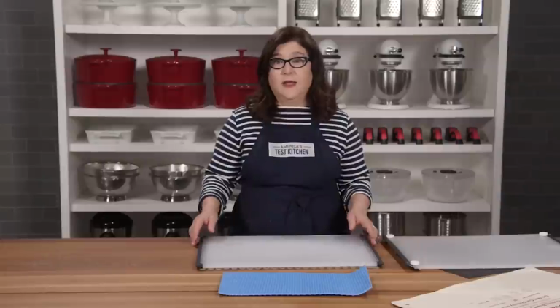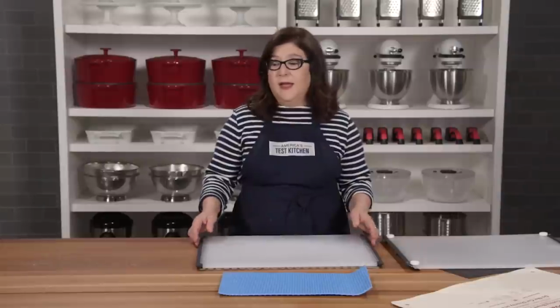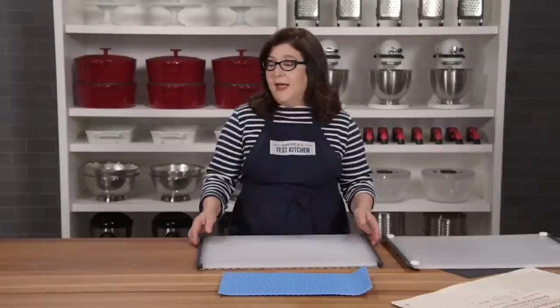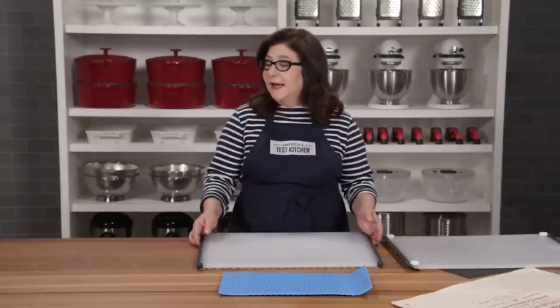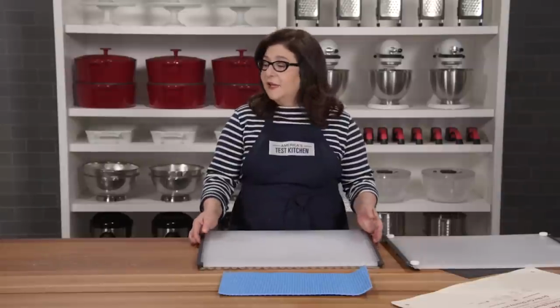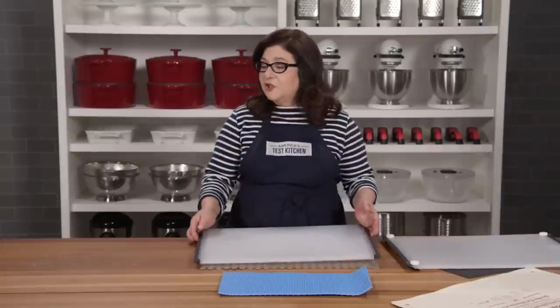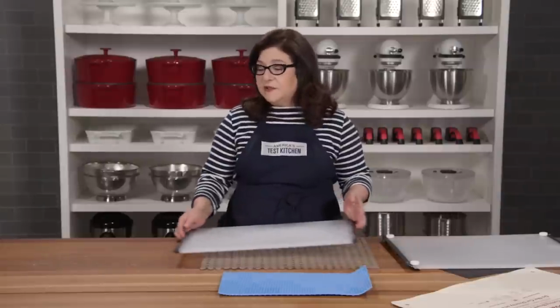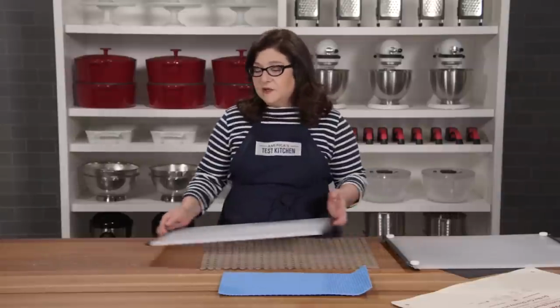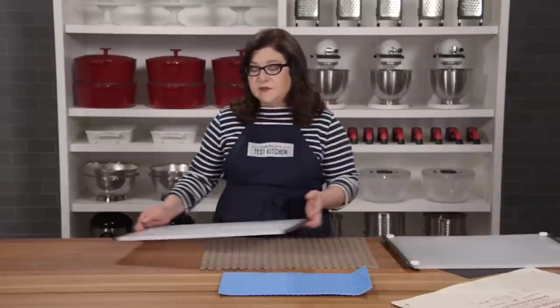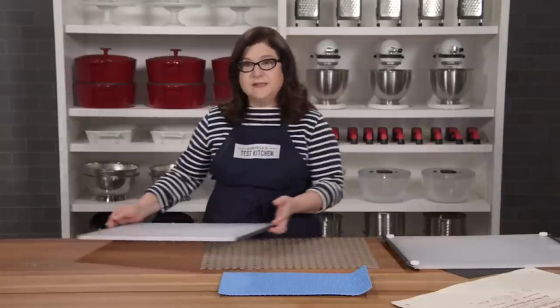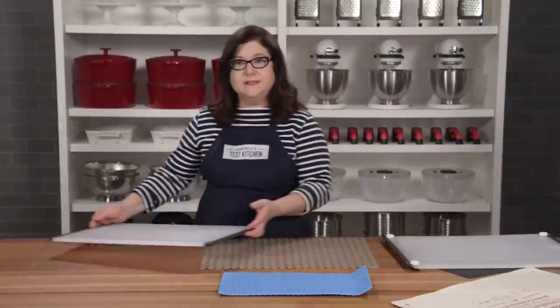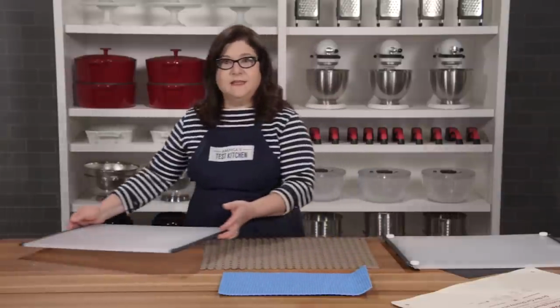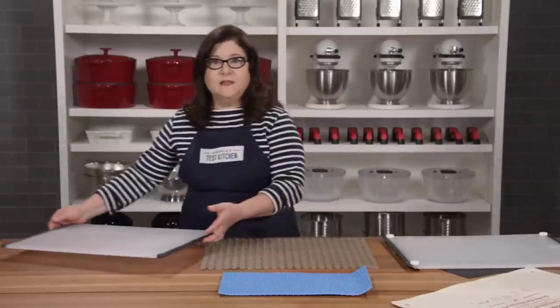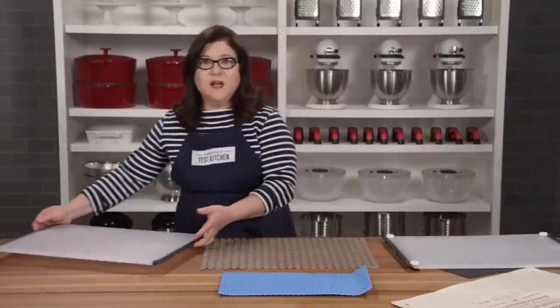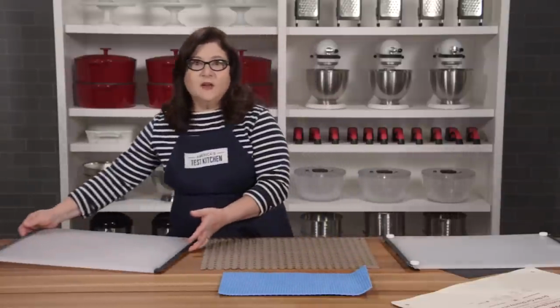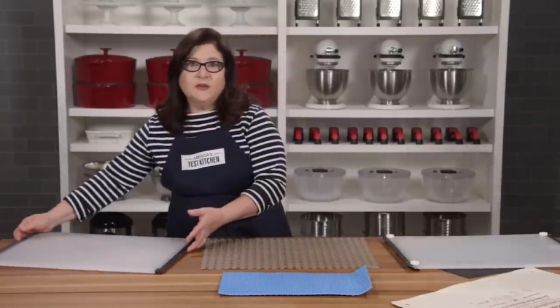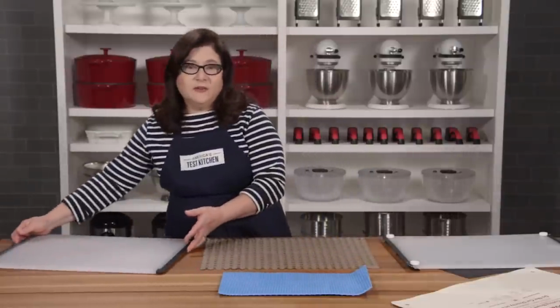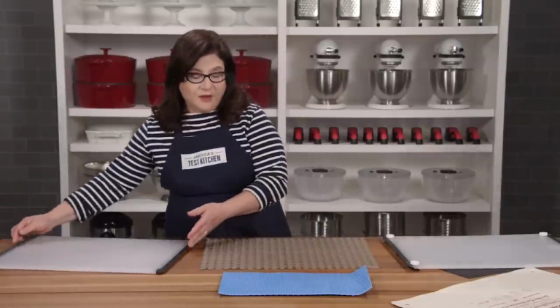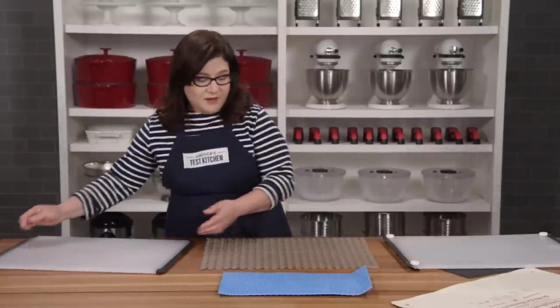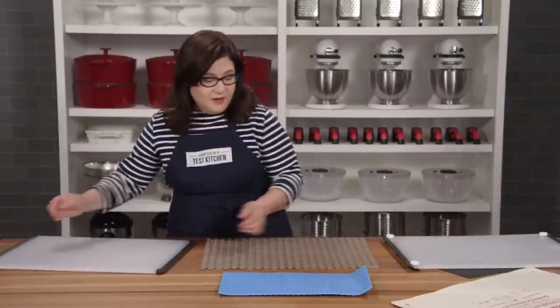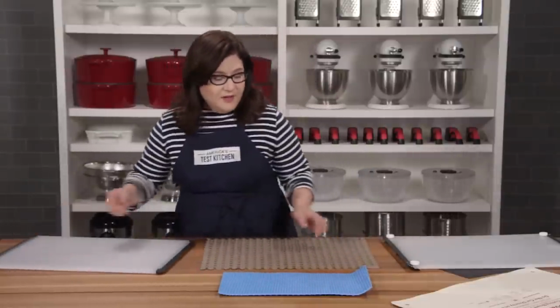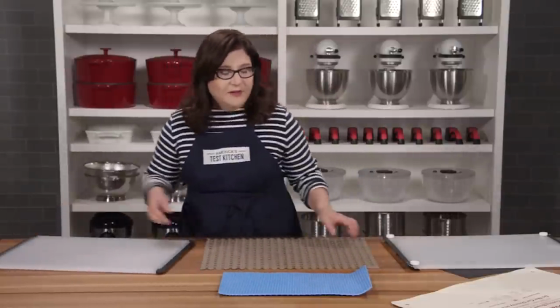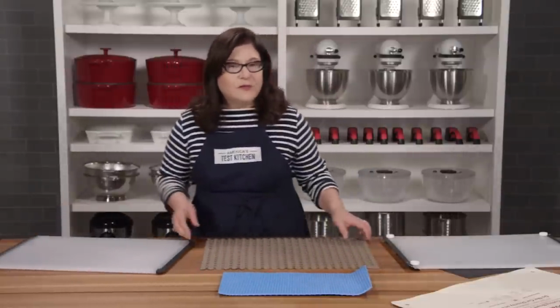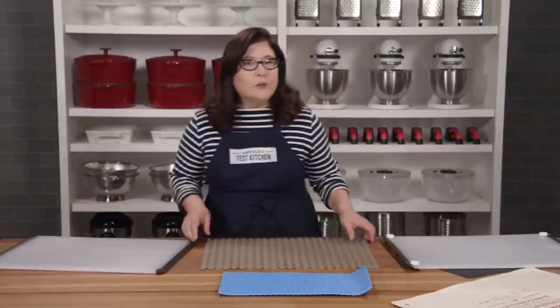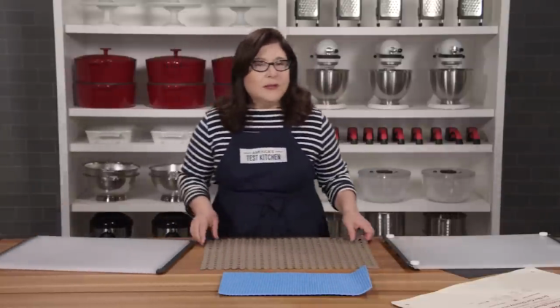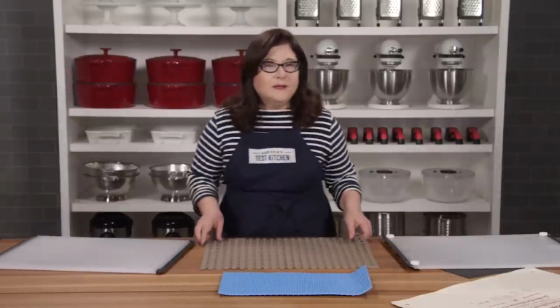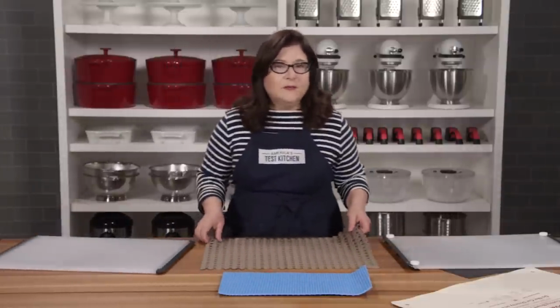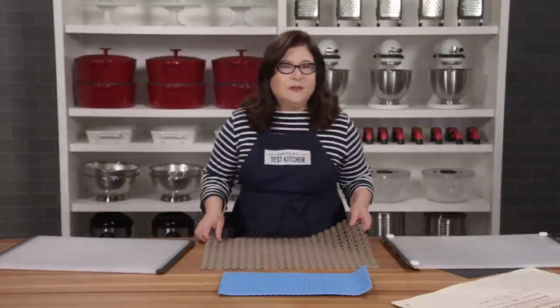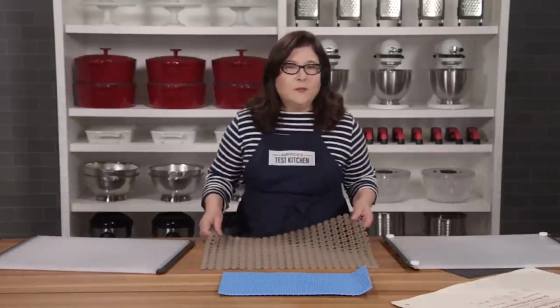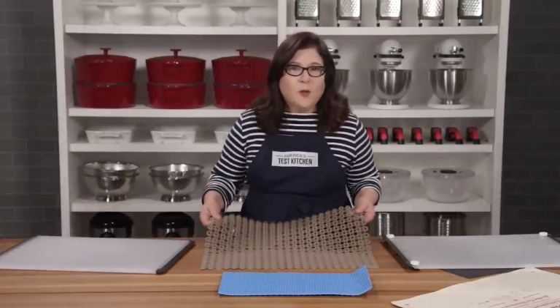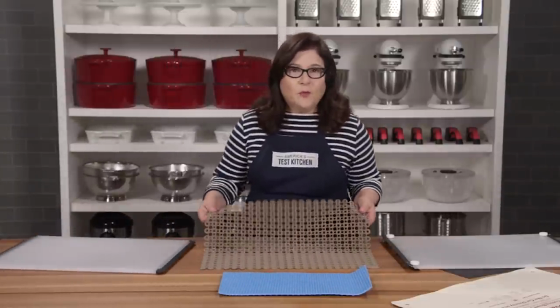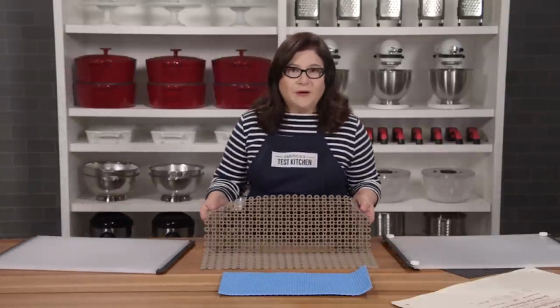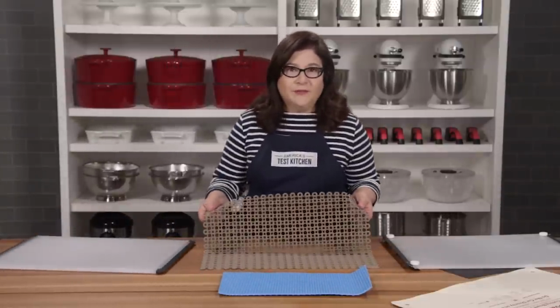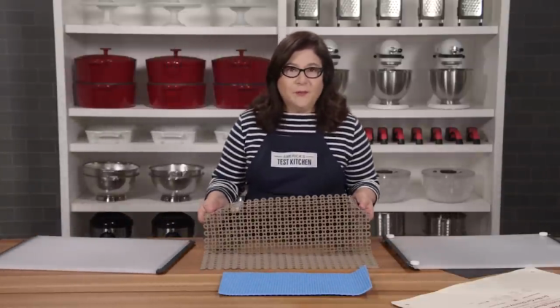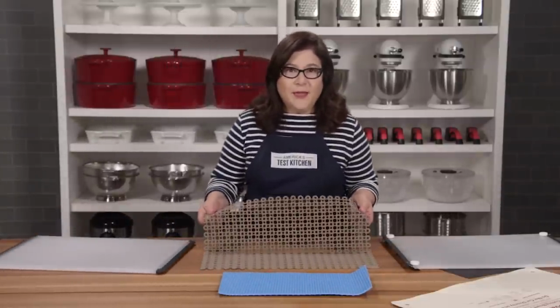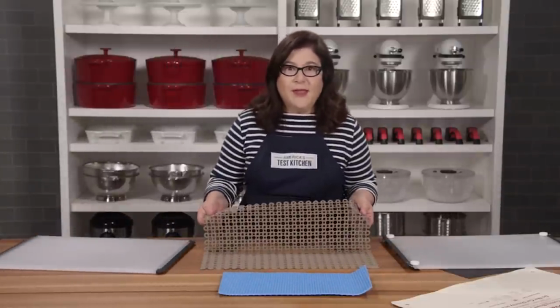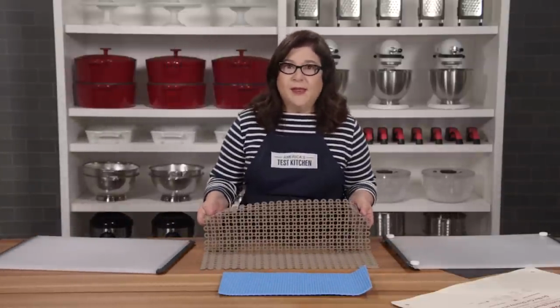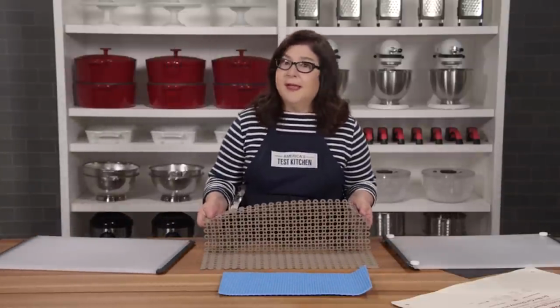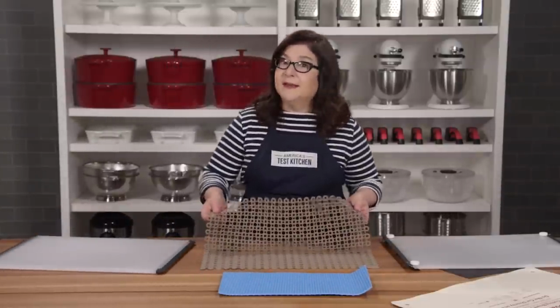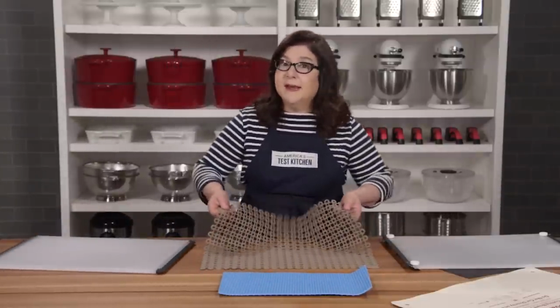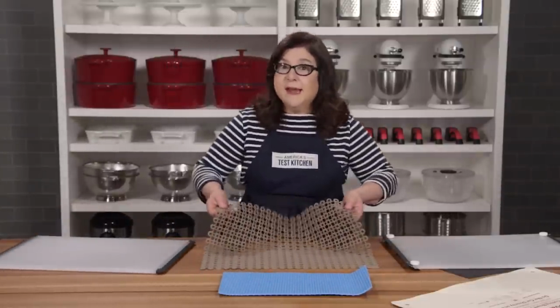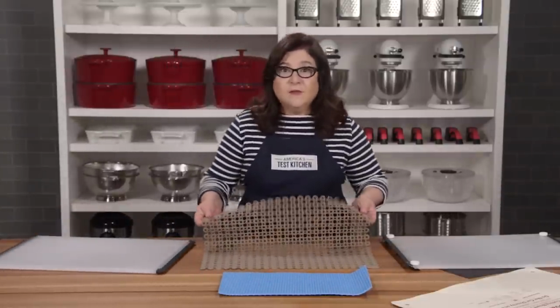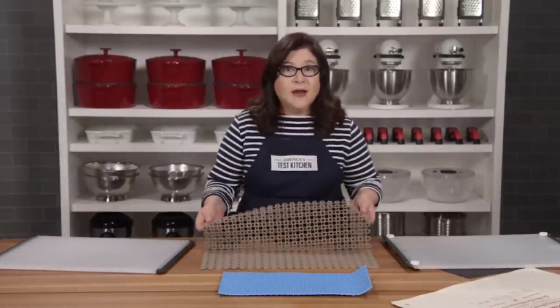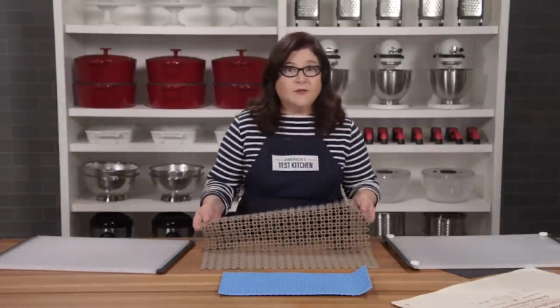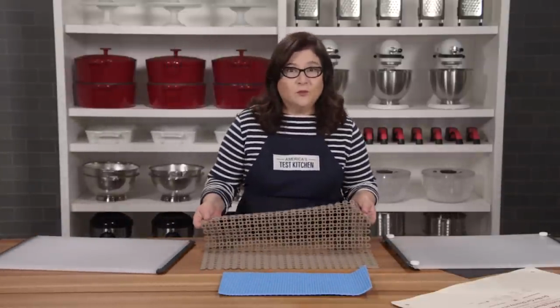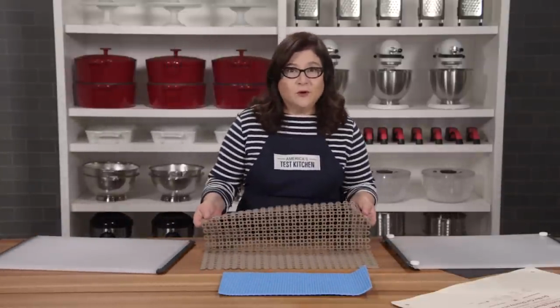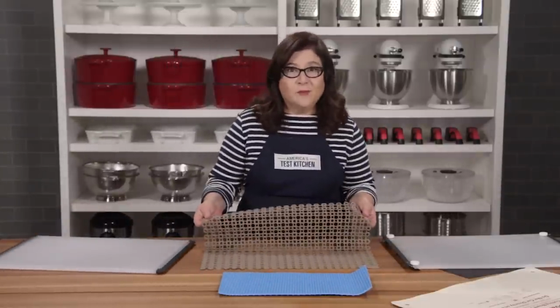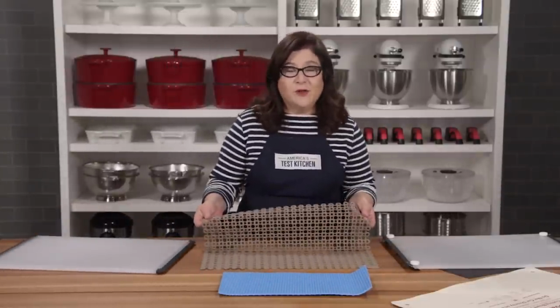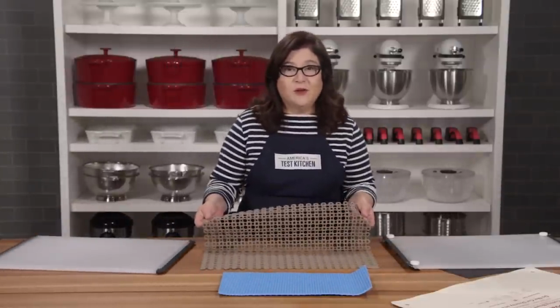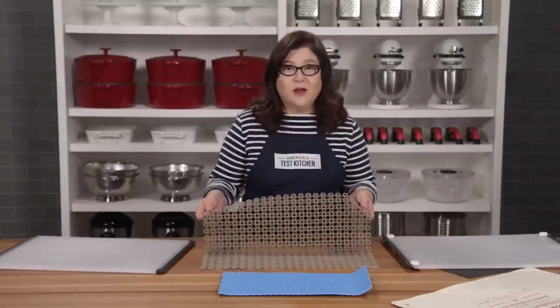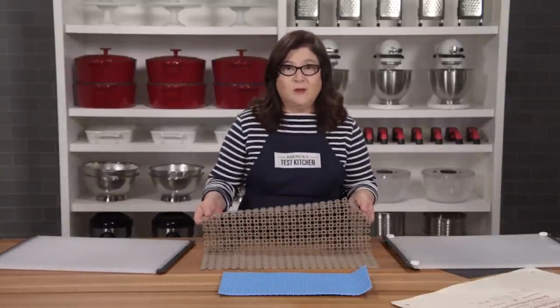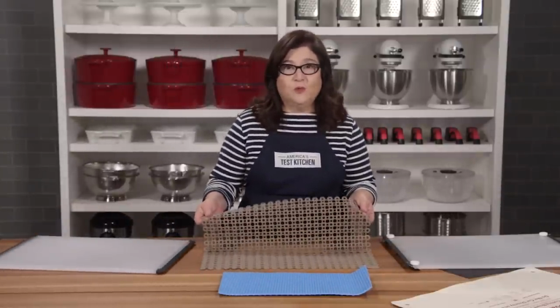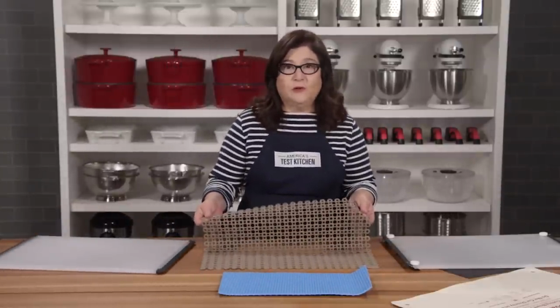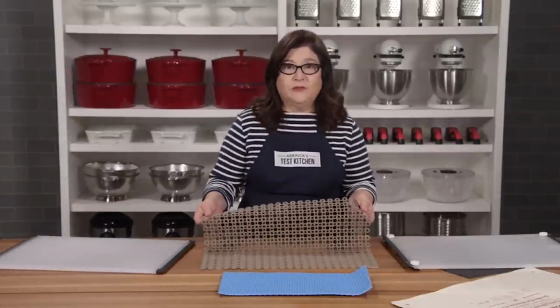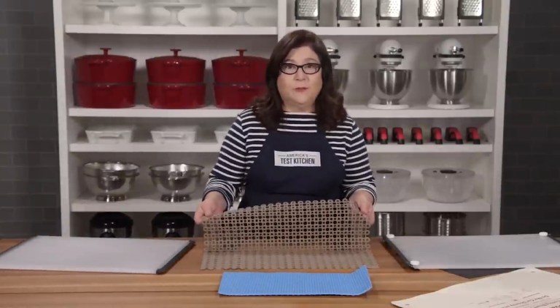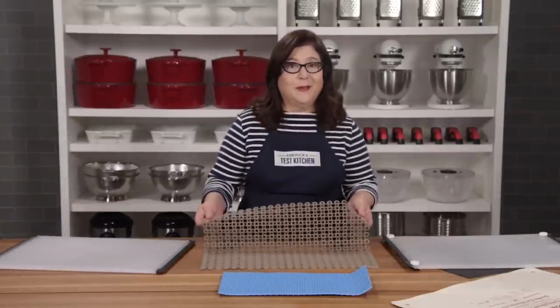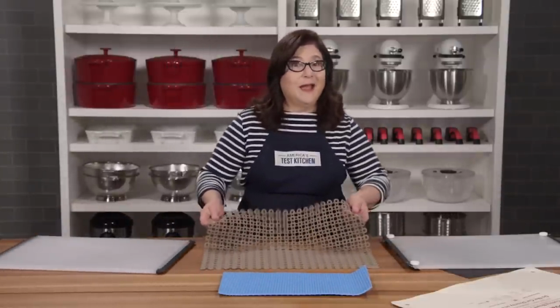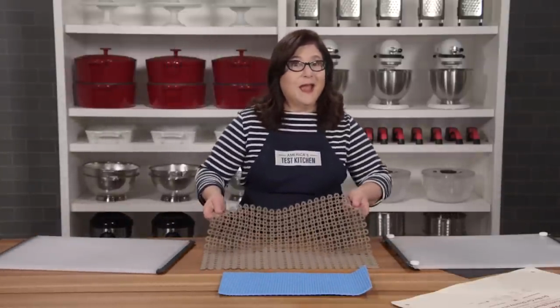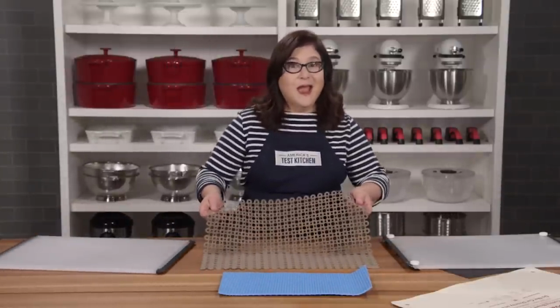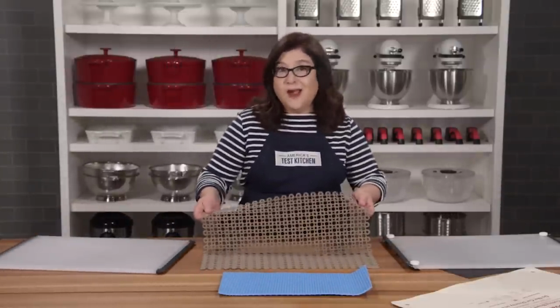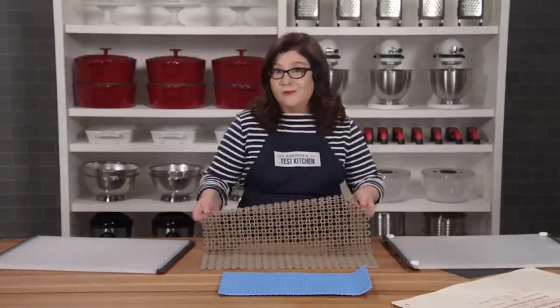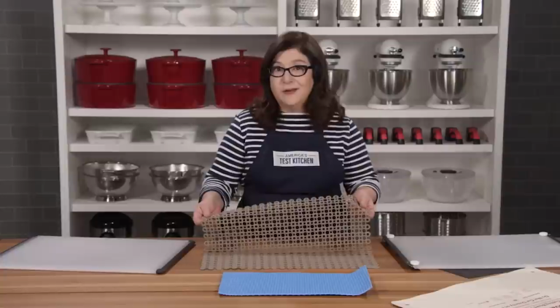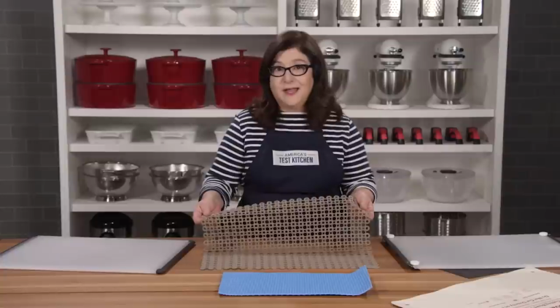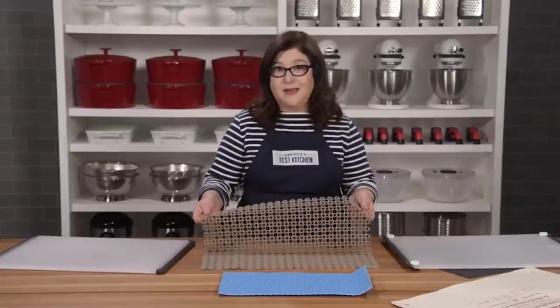At just under $16, it's a relatively small price to pay to never have to worry about your cutting board slipping ever again.